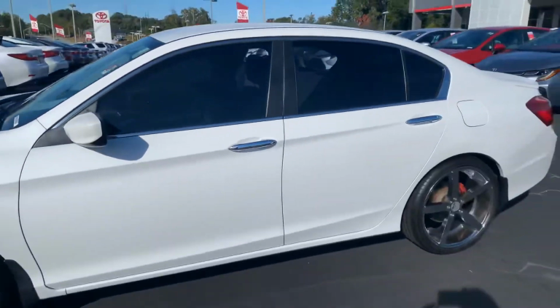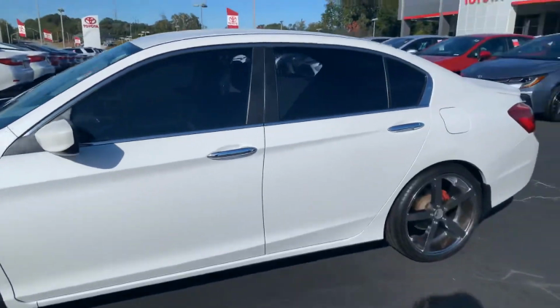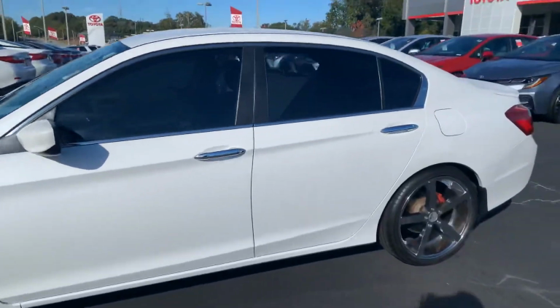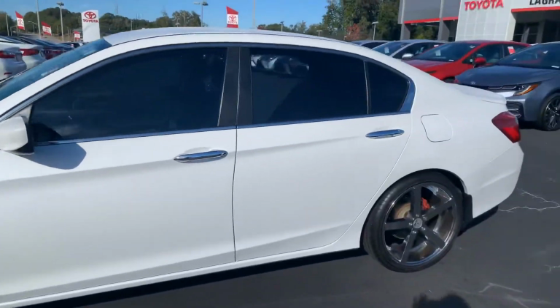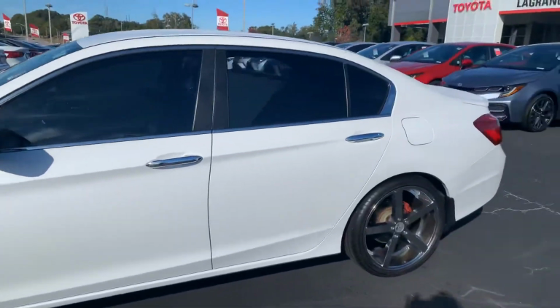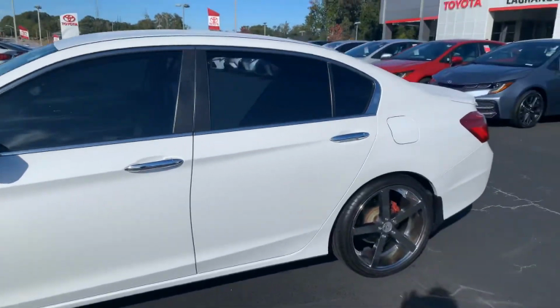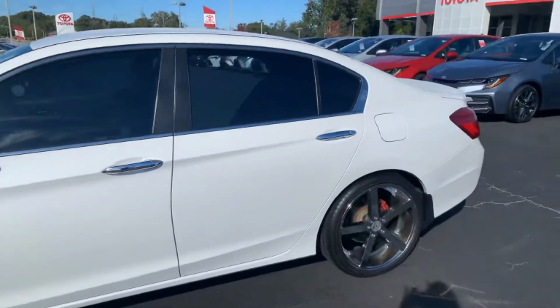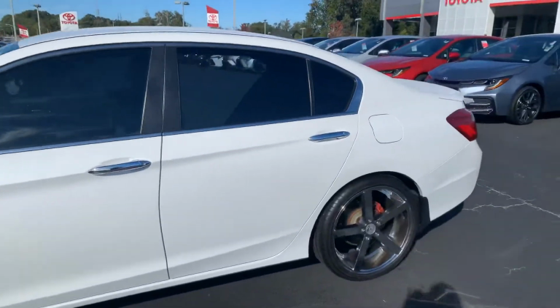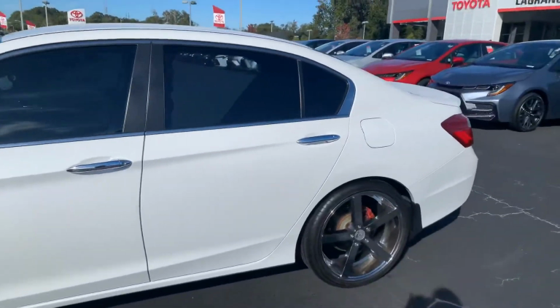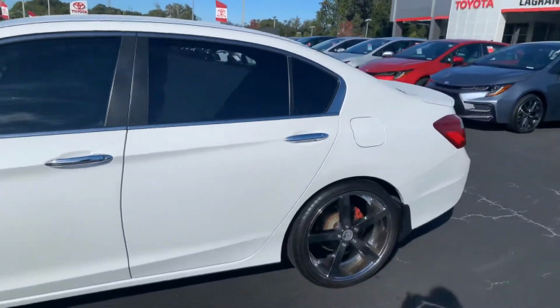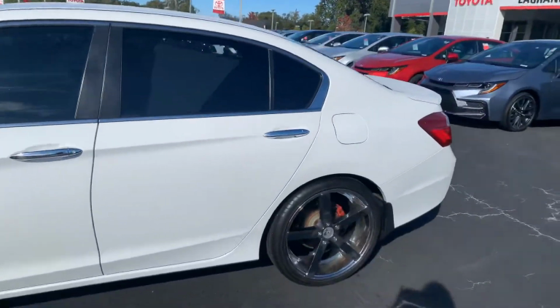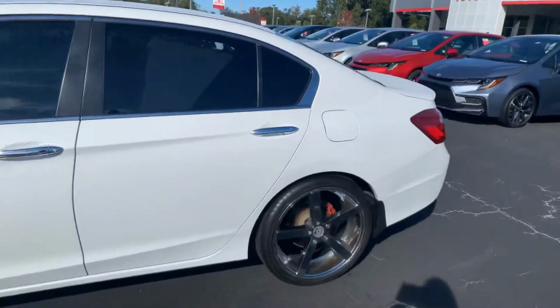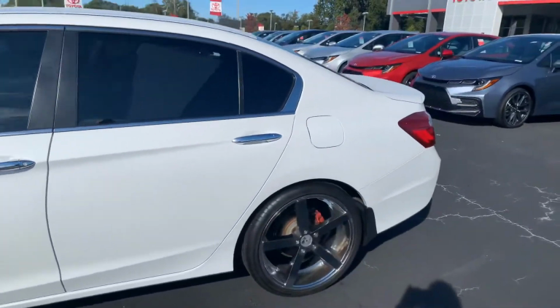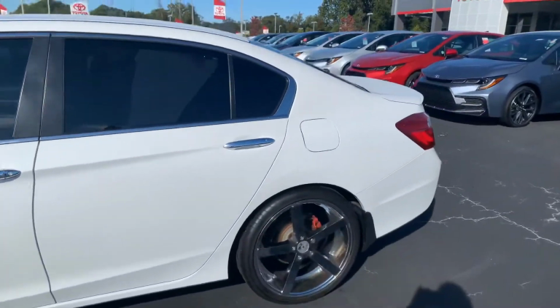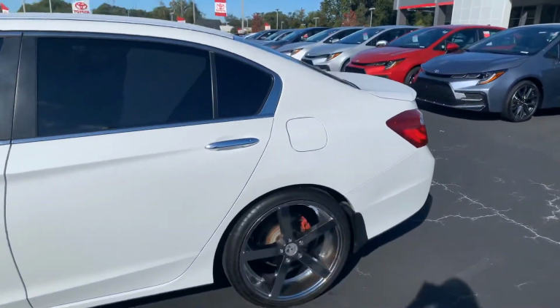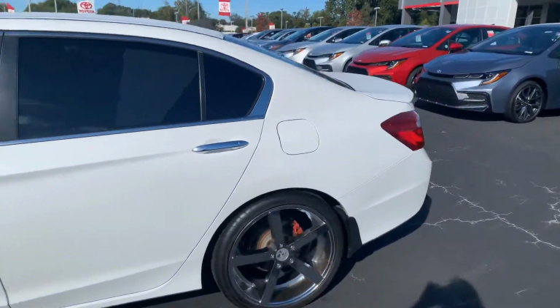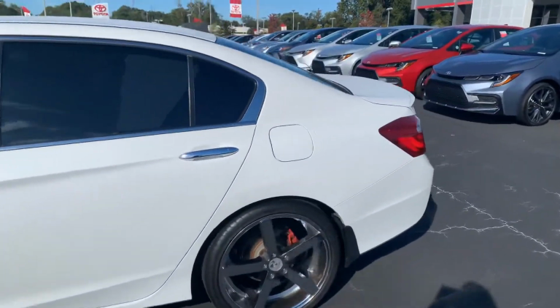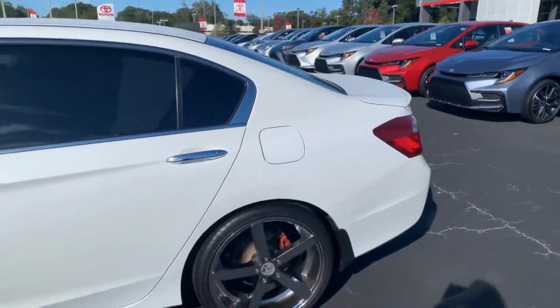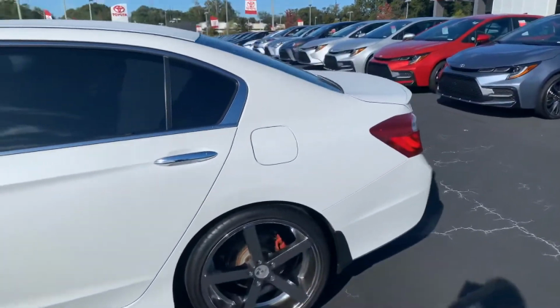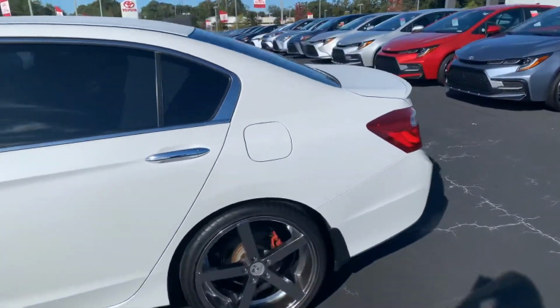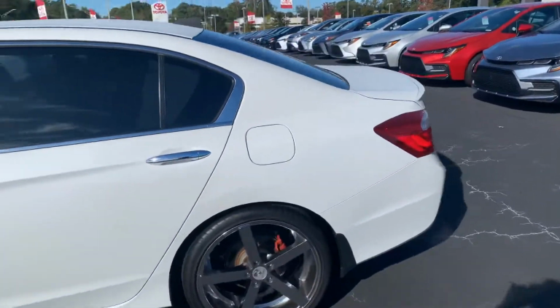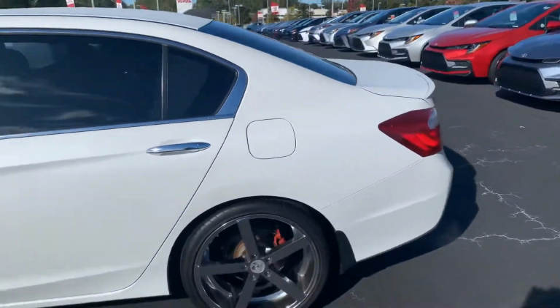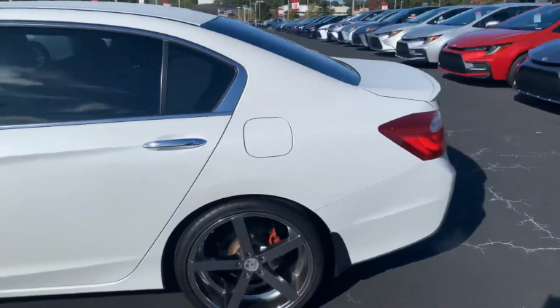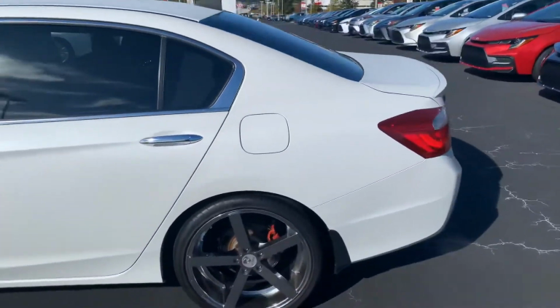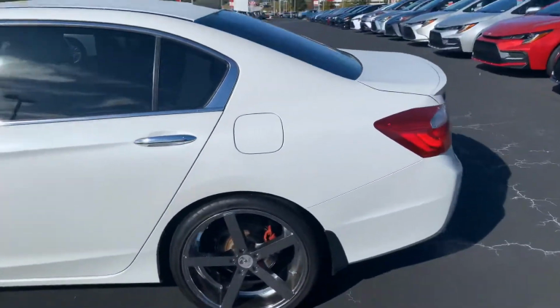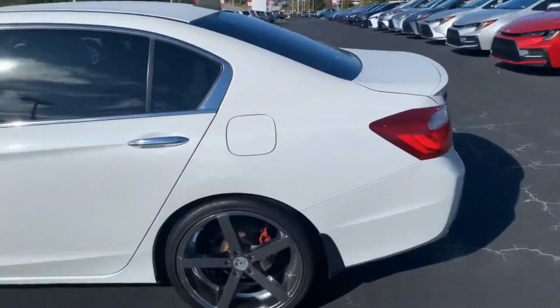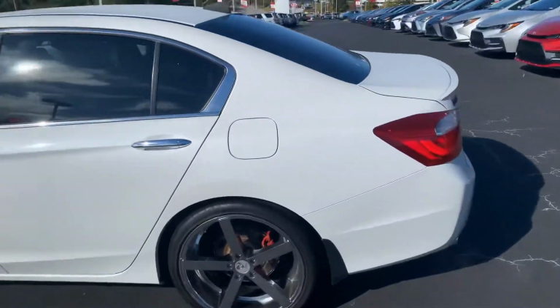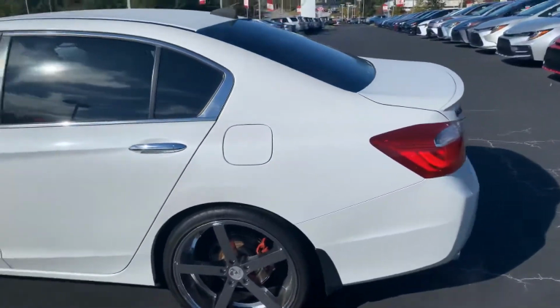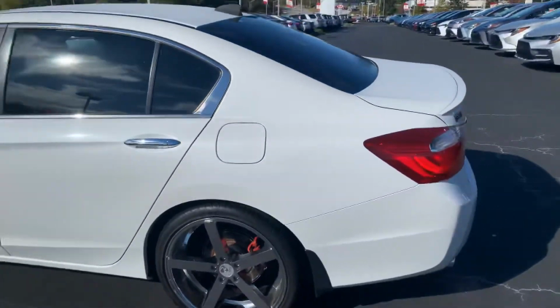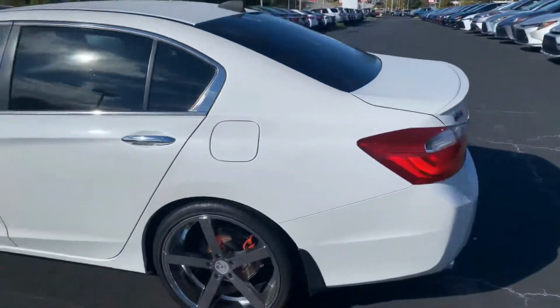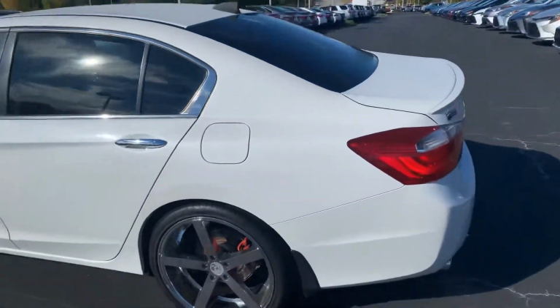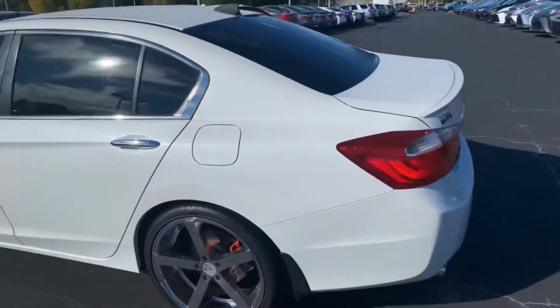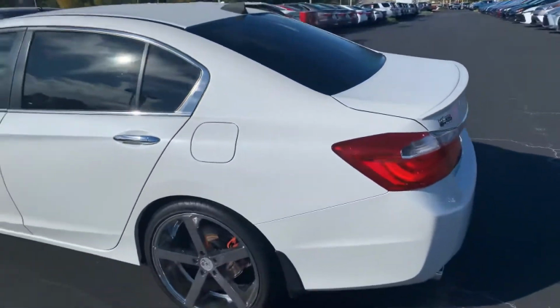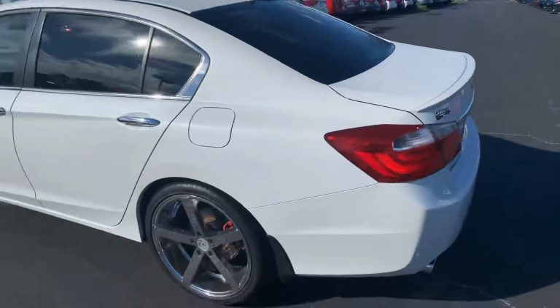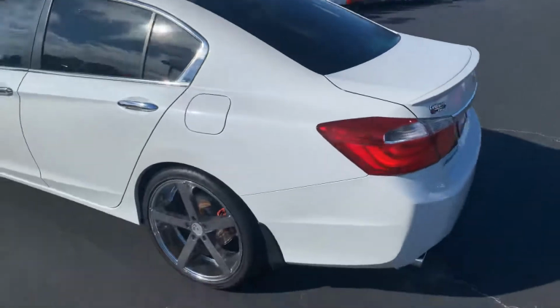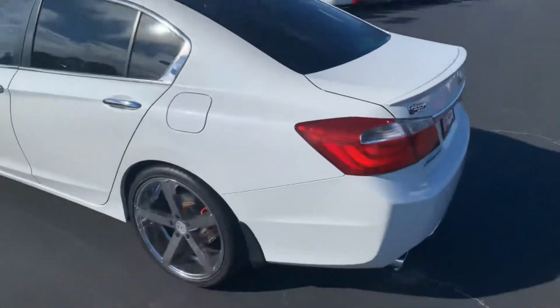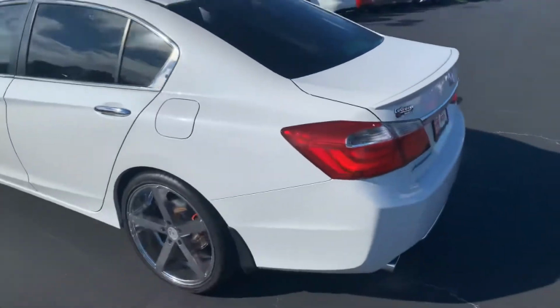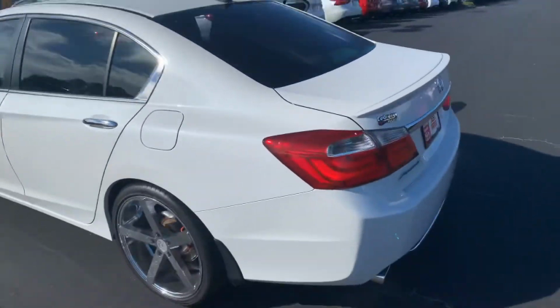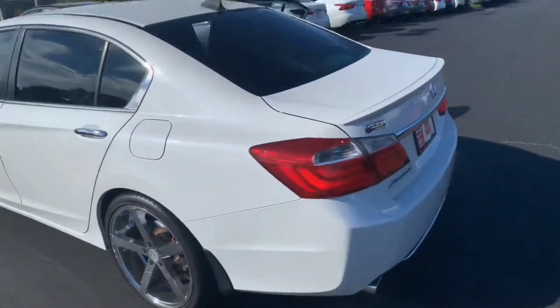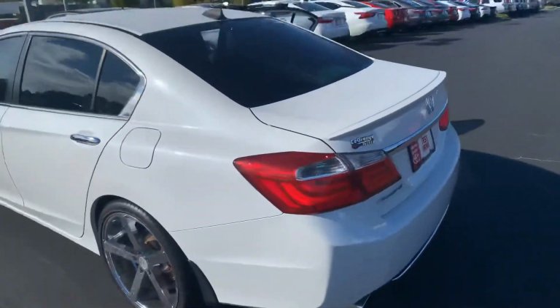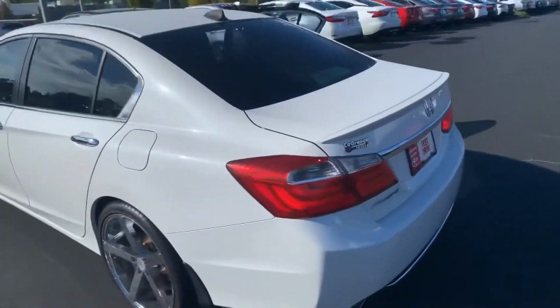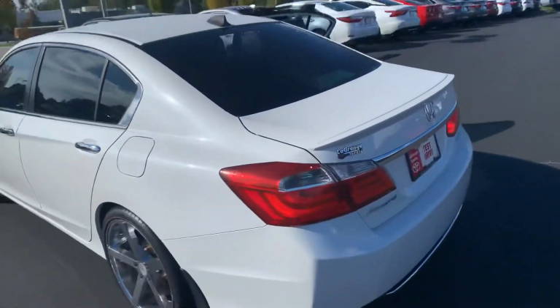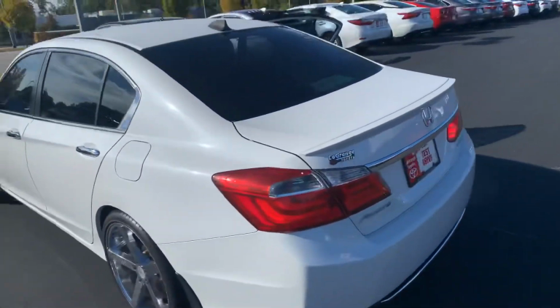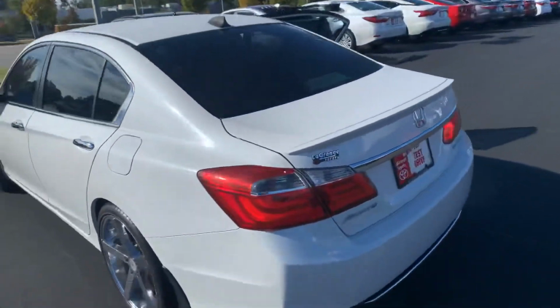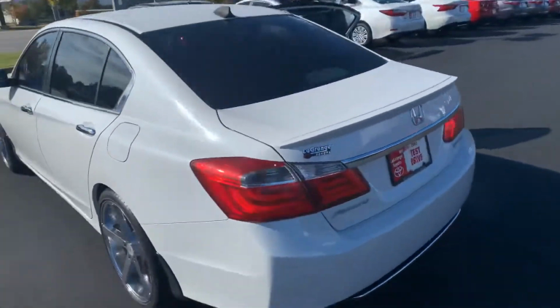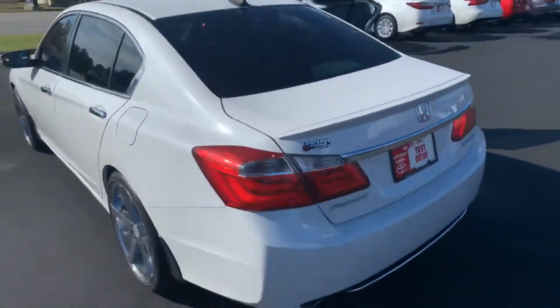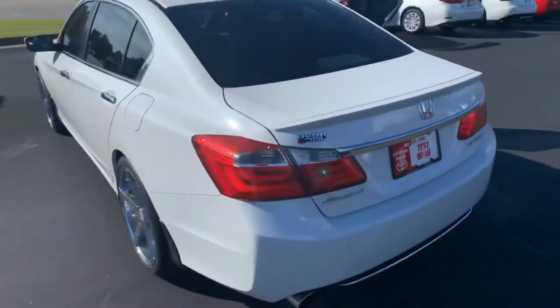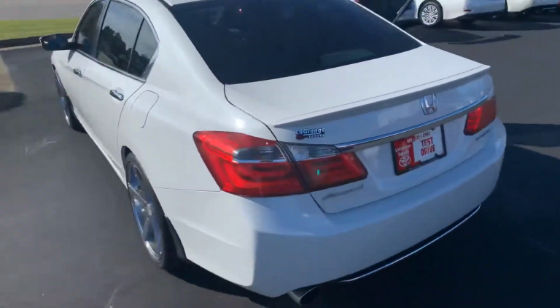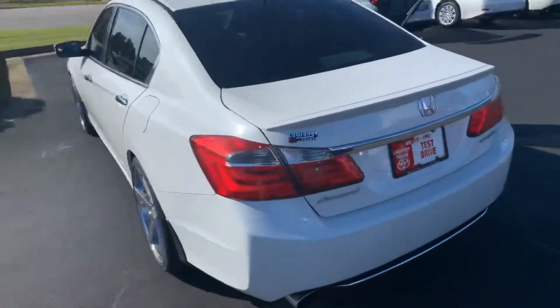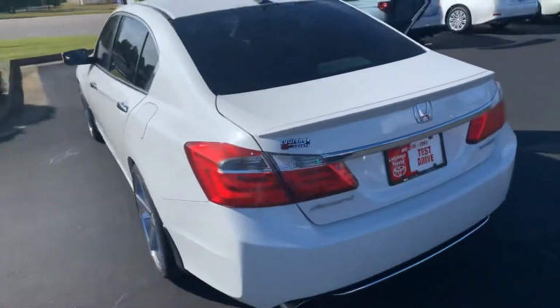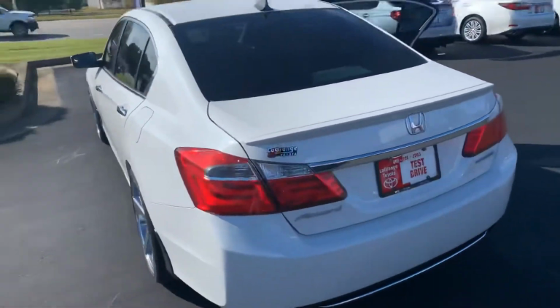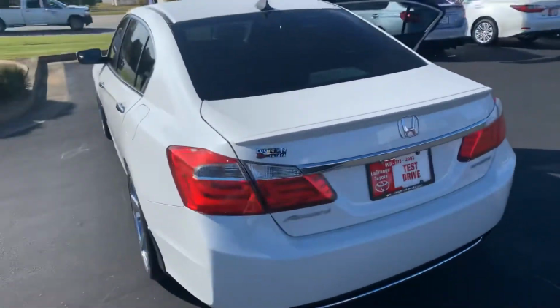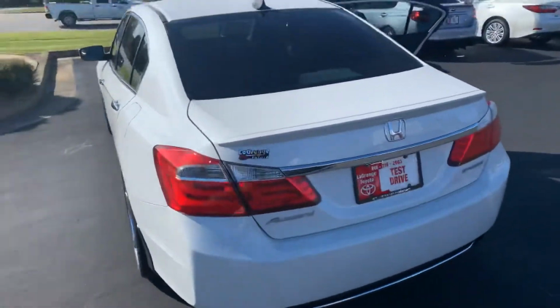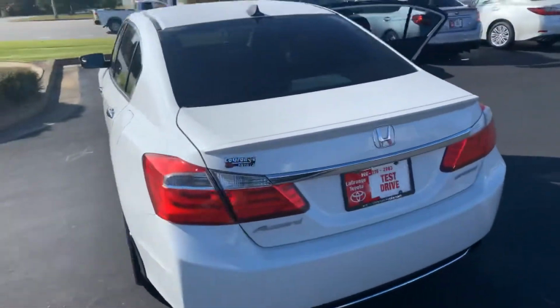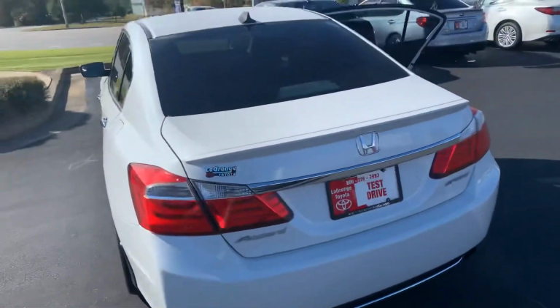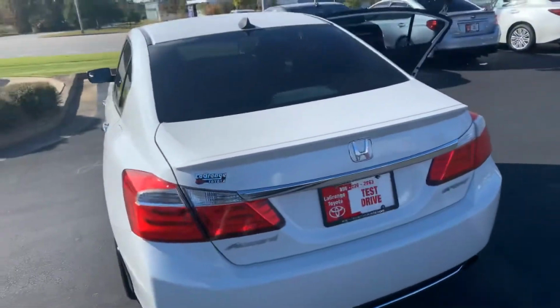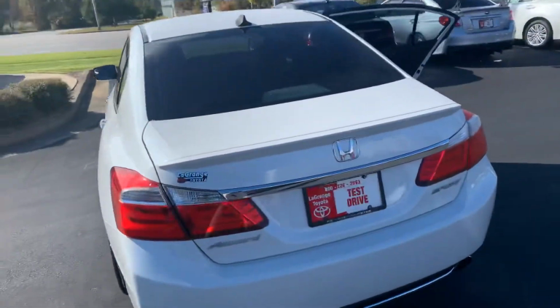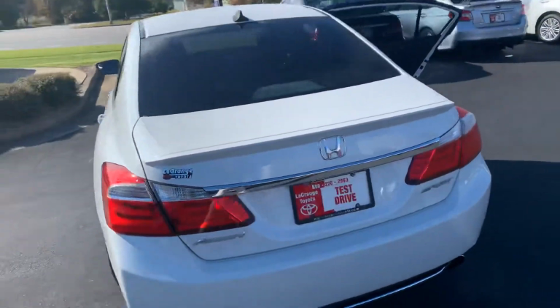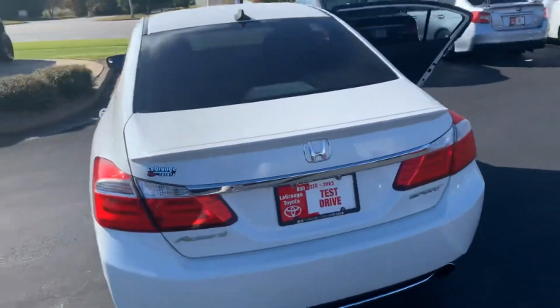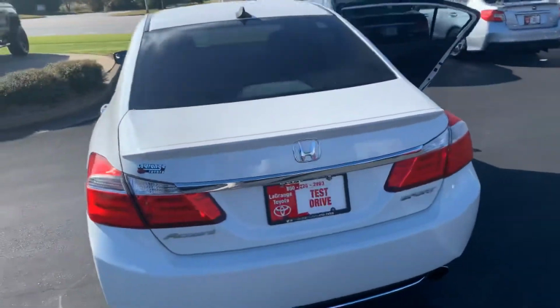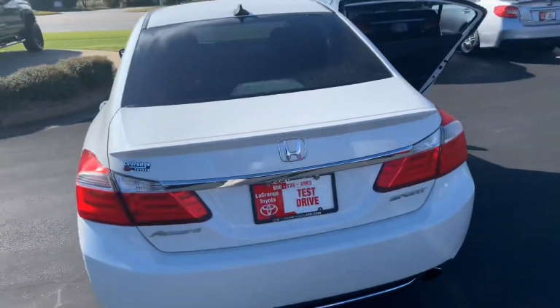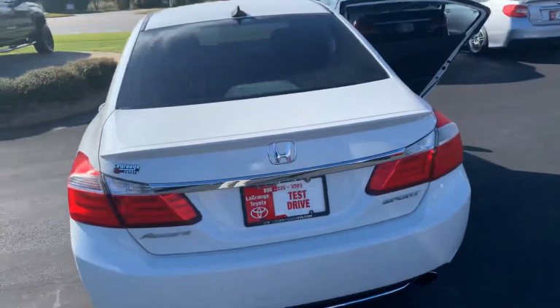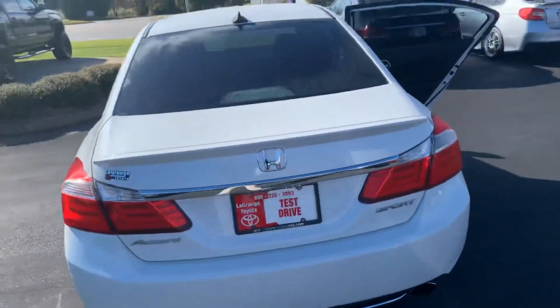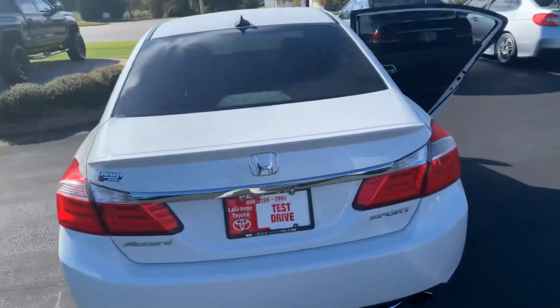It's a four-door, and it's in great condition — an extremely clean vehicle. It is a sport model.